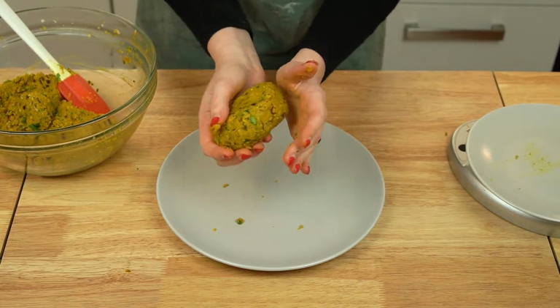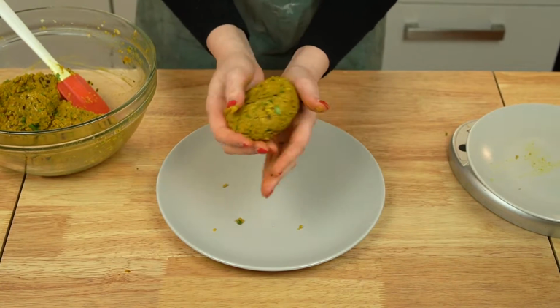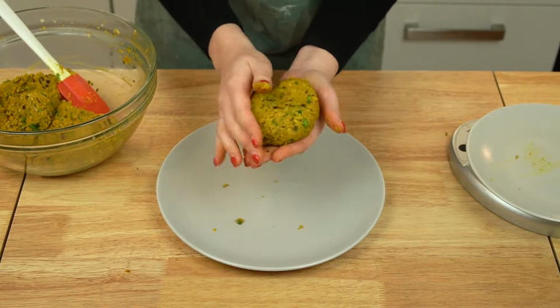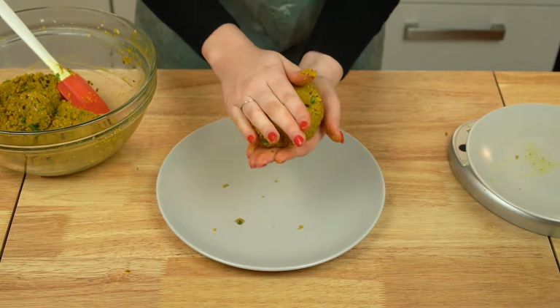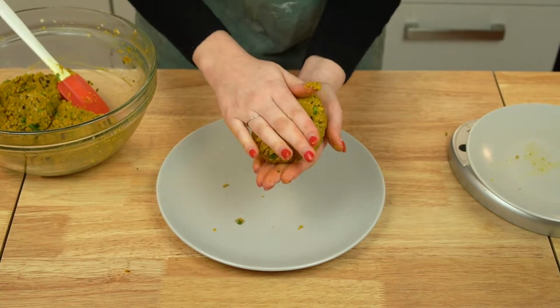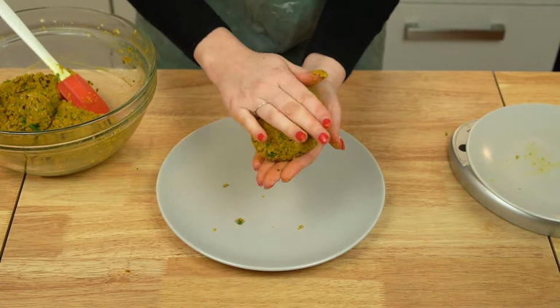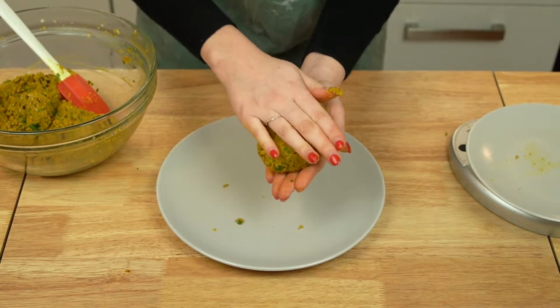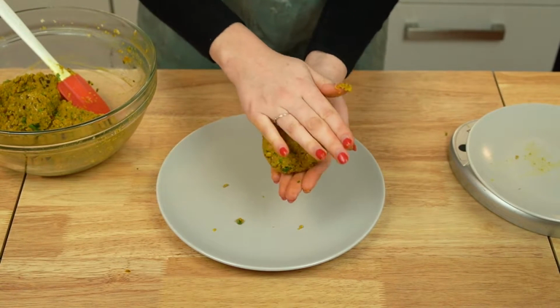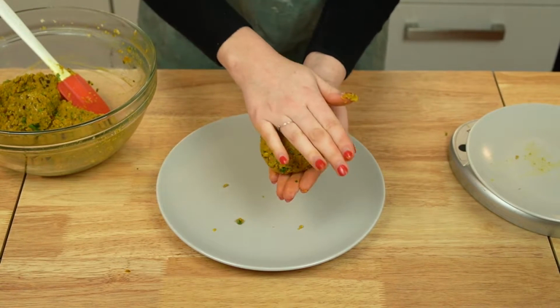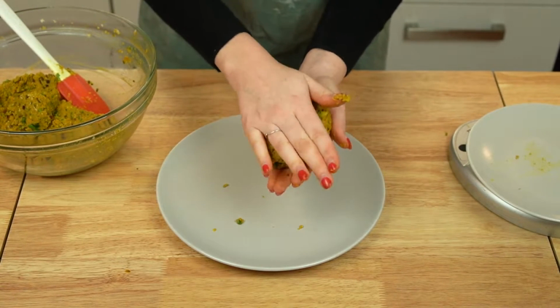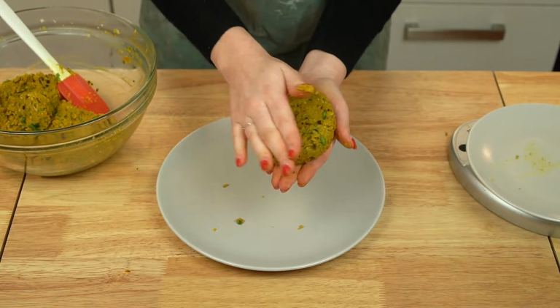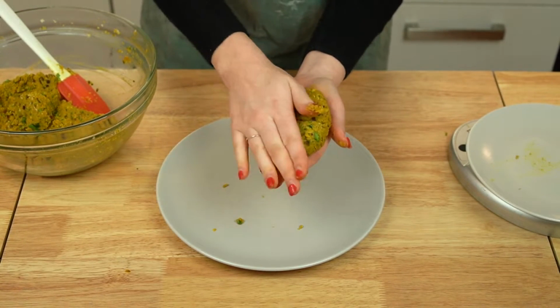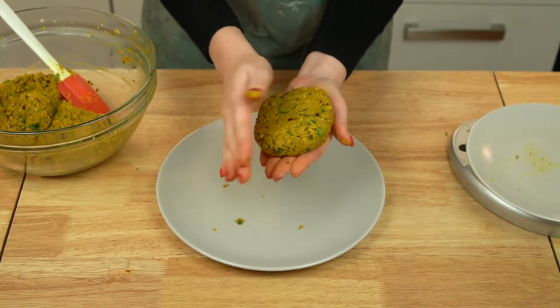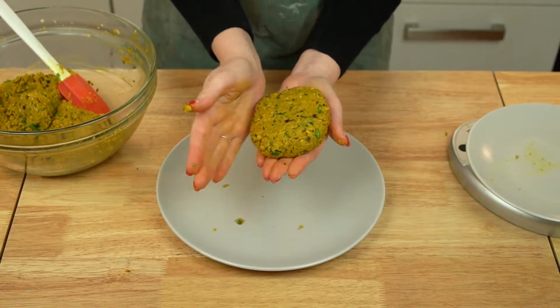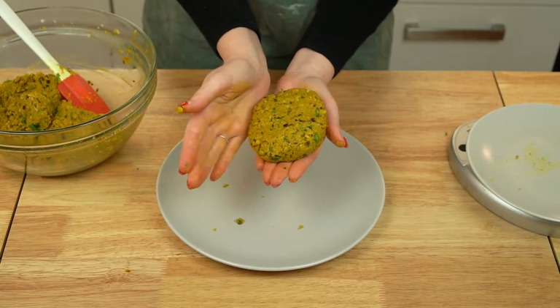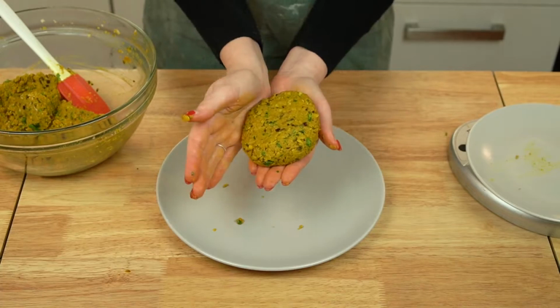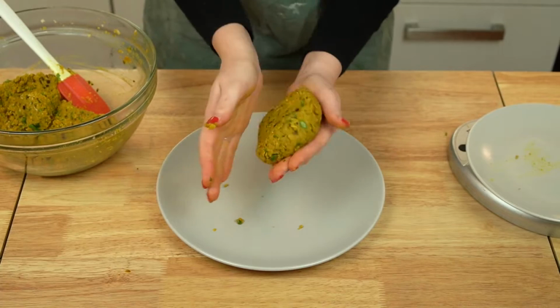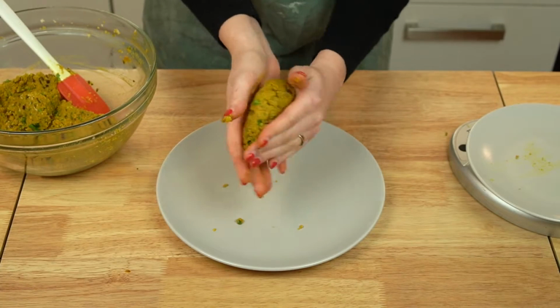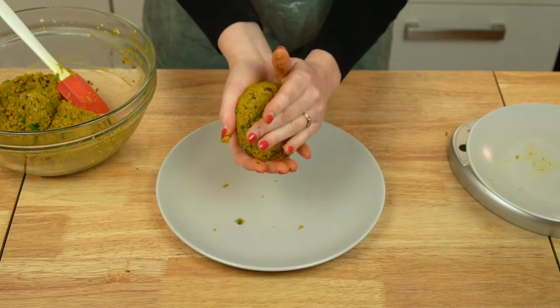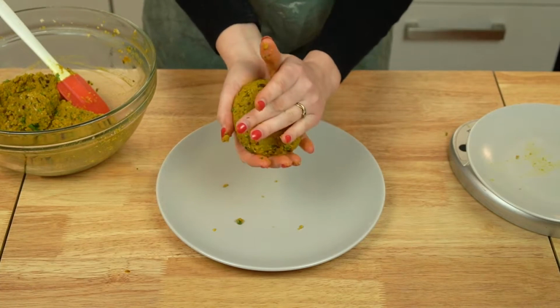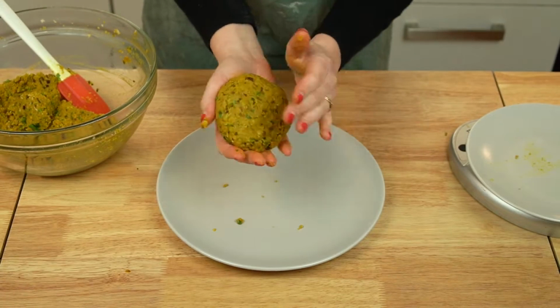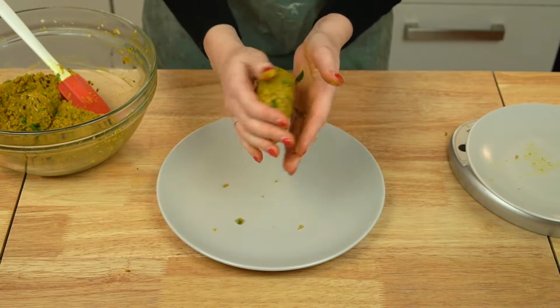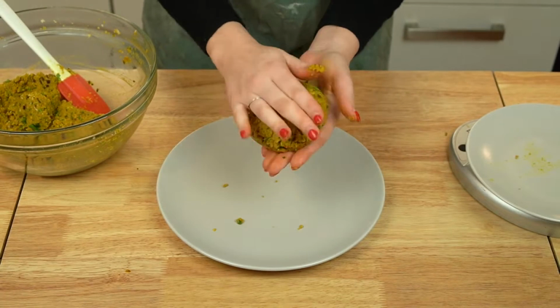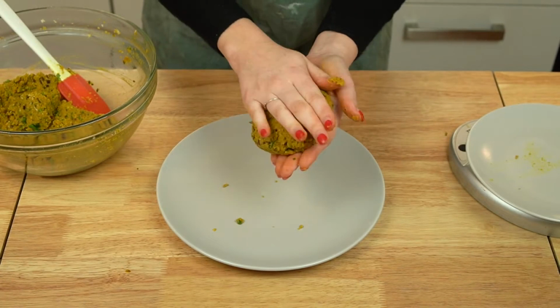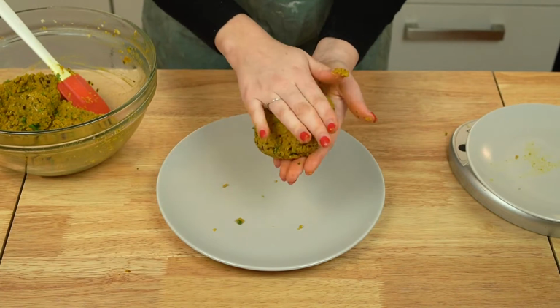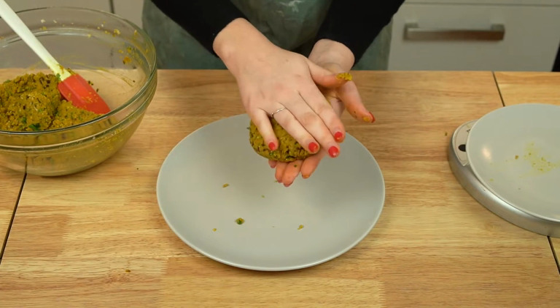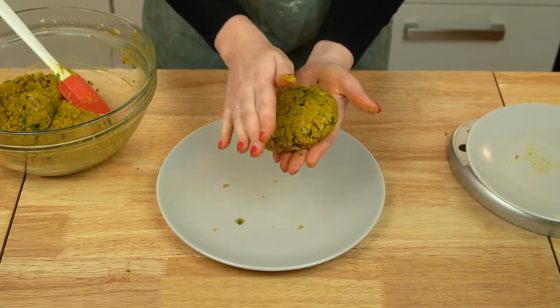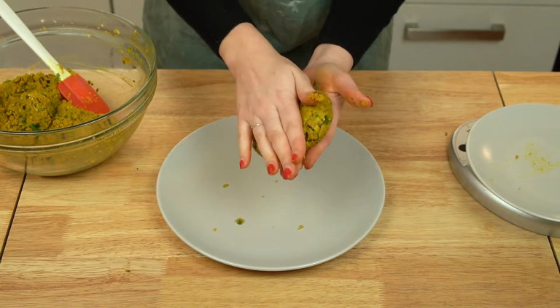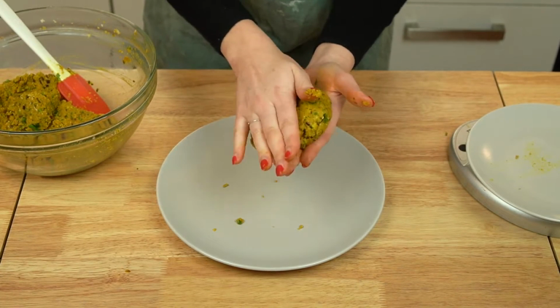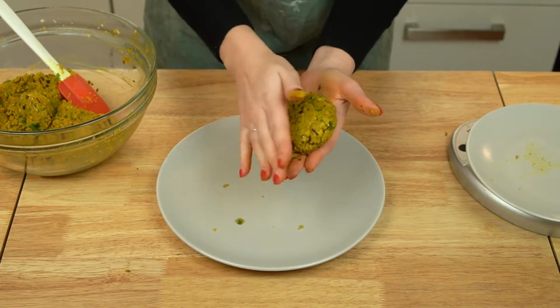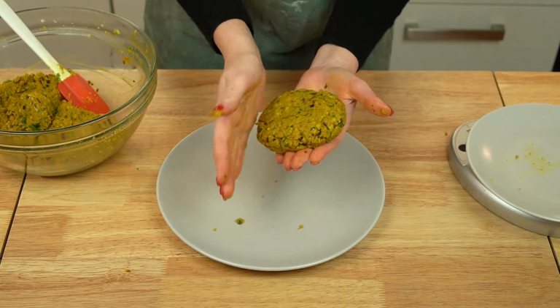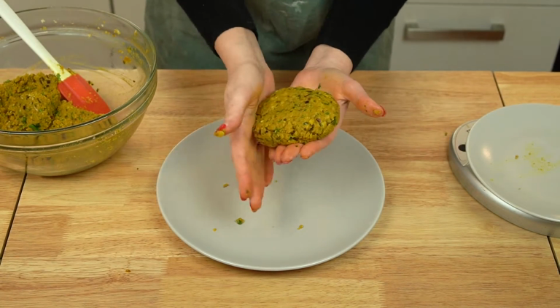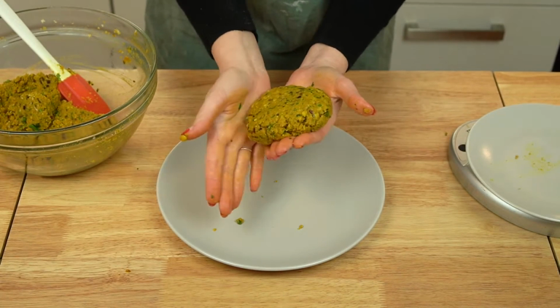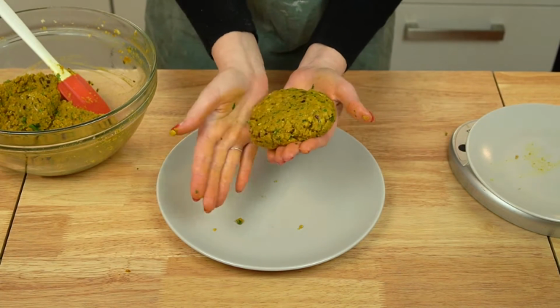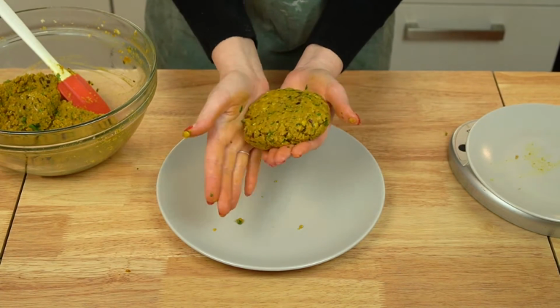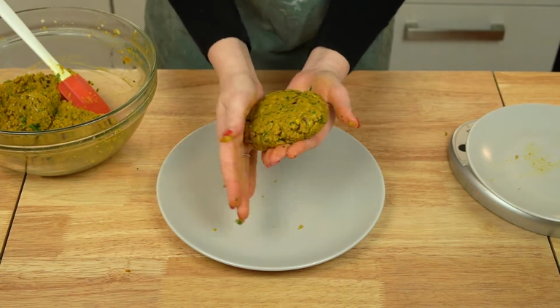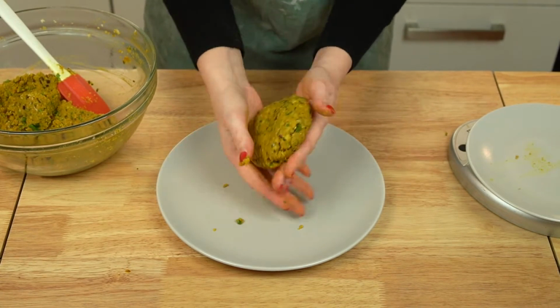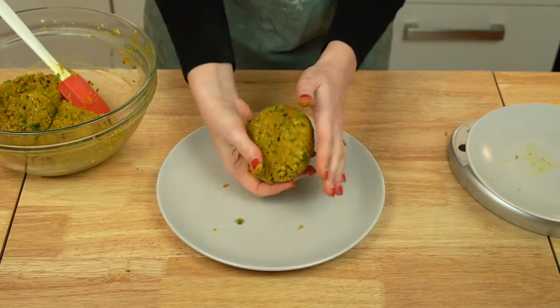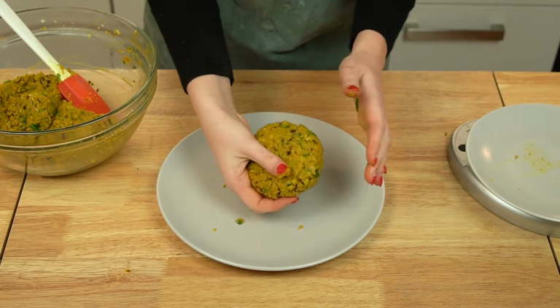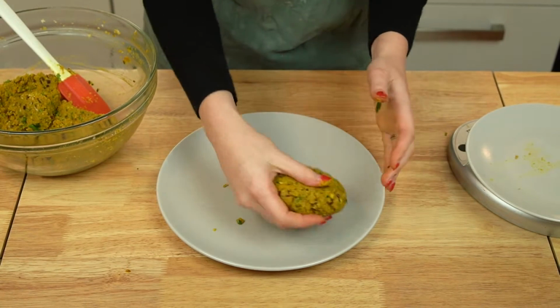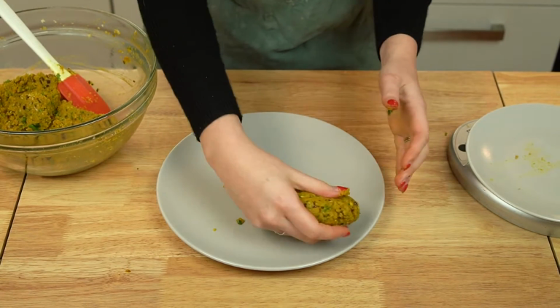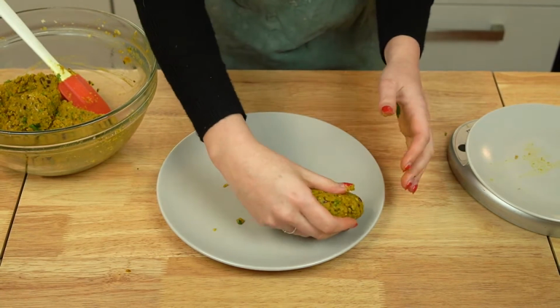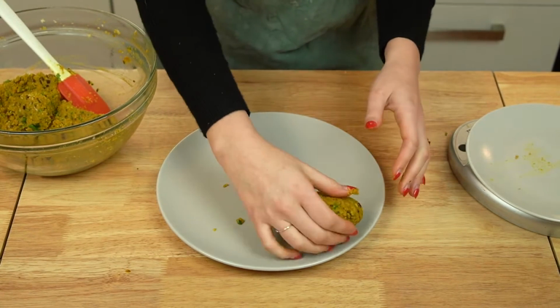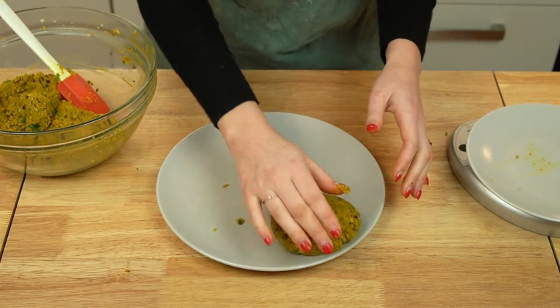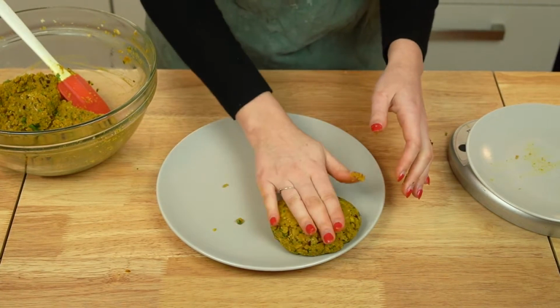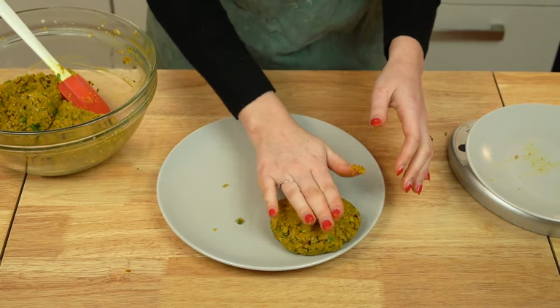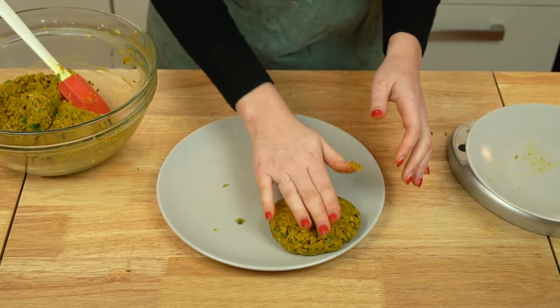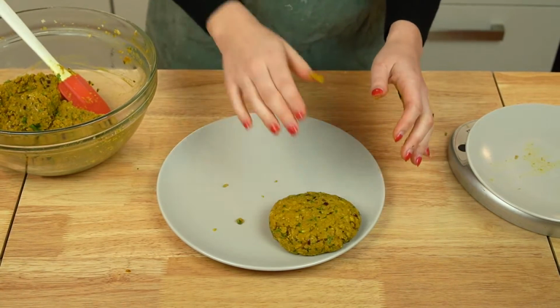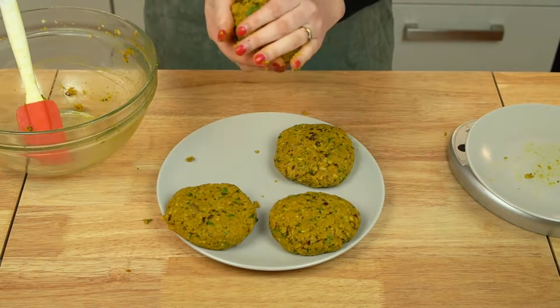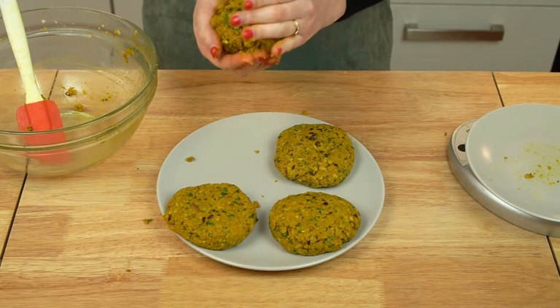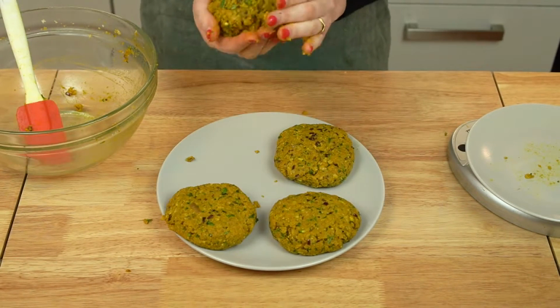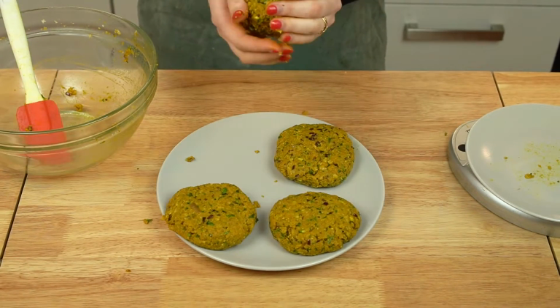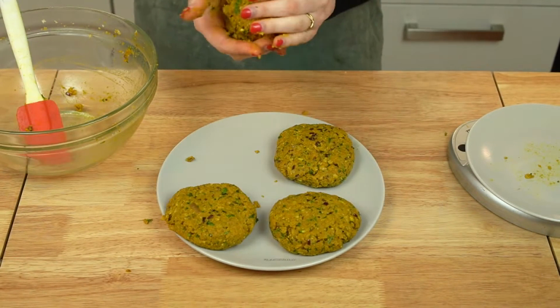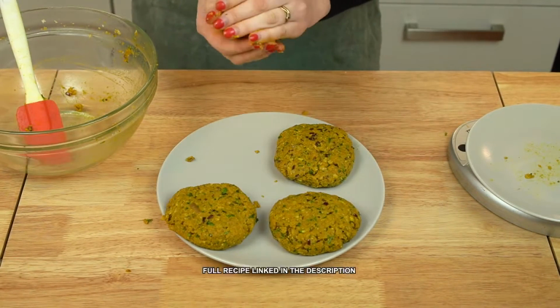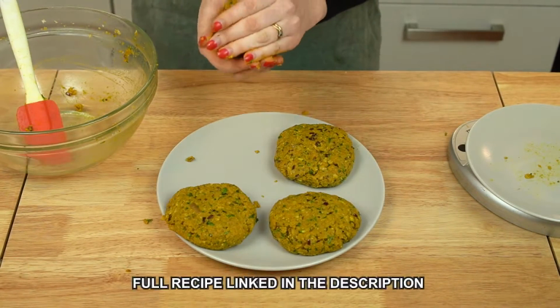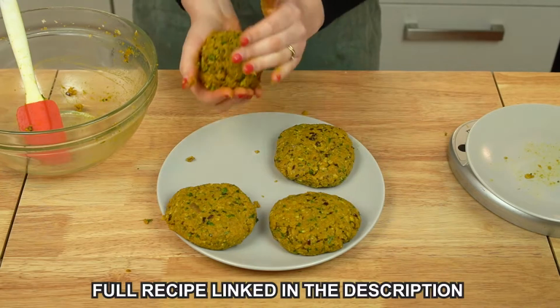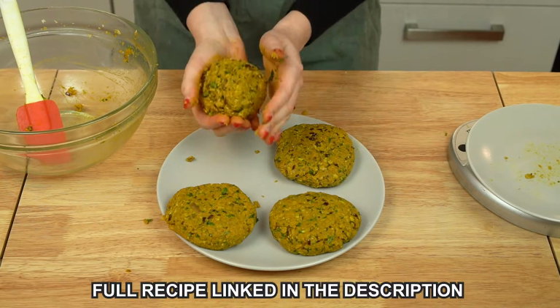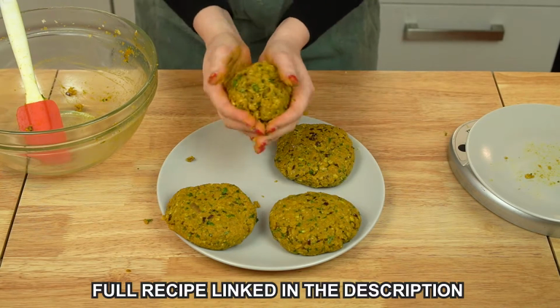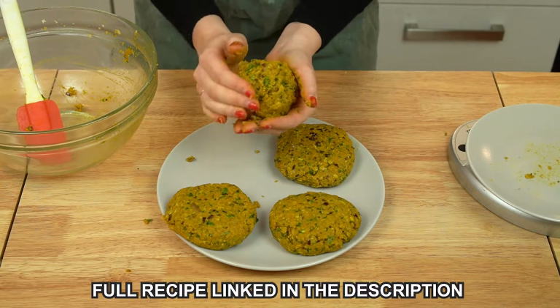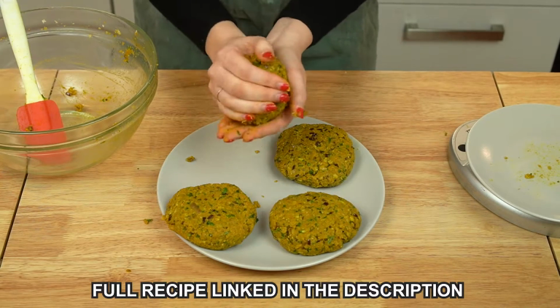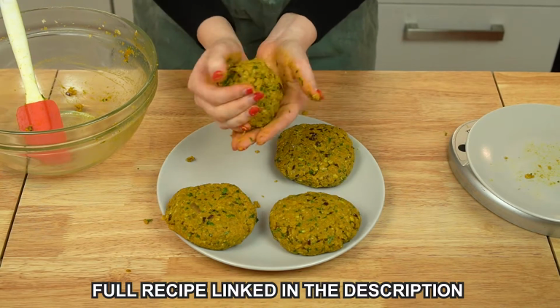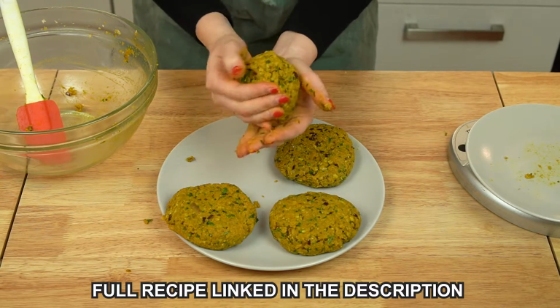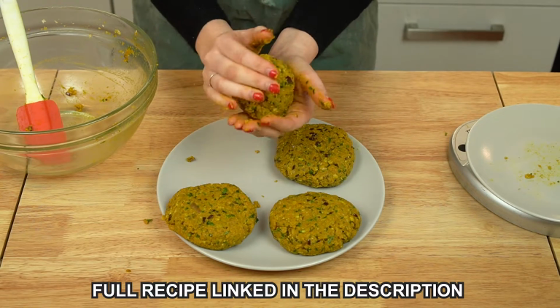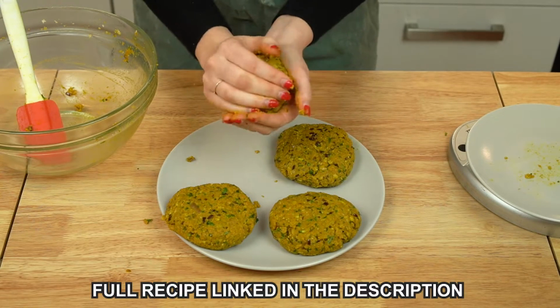Also, if you want to freeze the burgers, this is the time to wrap them and then chuck them in the freezer. Just make sure to defrost them completely before you cook them.